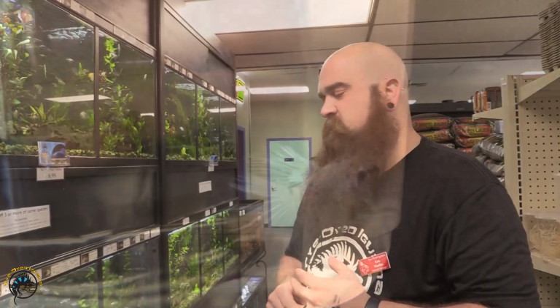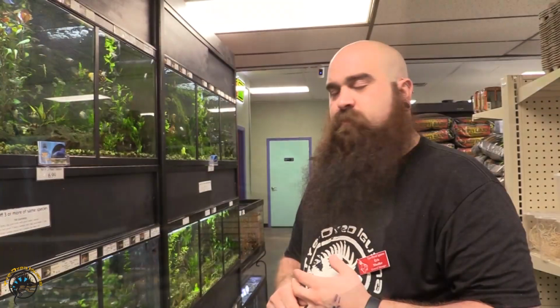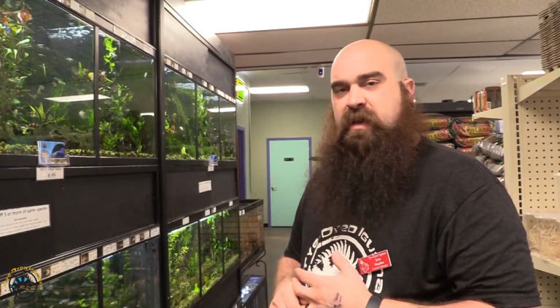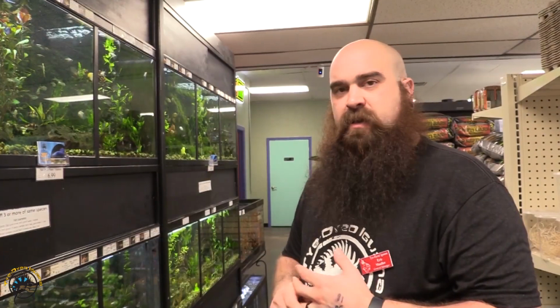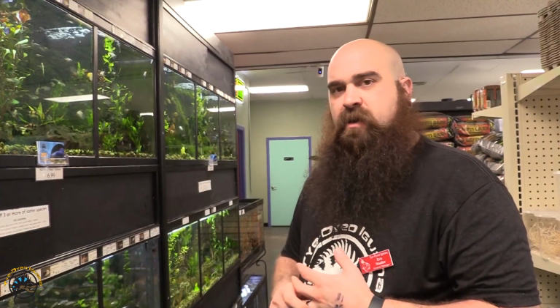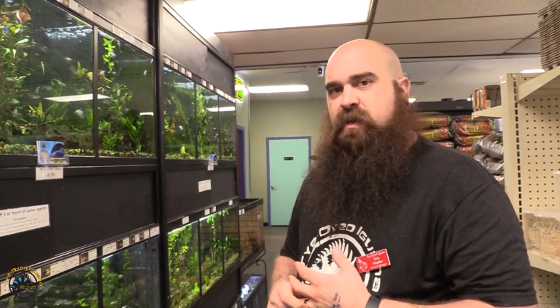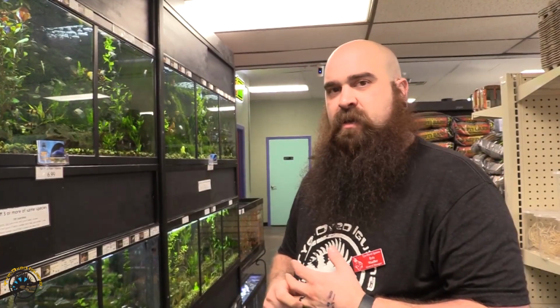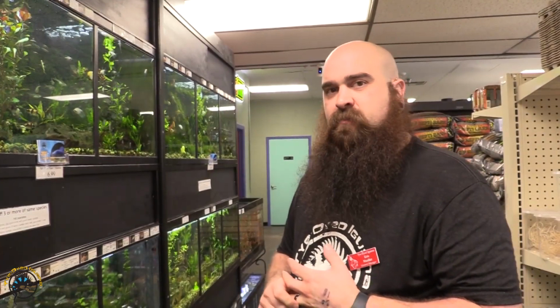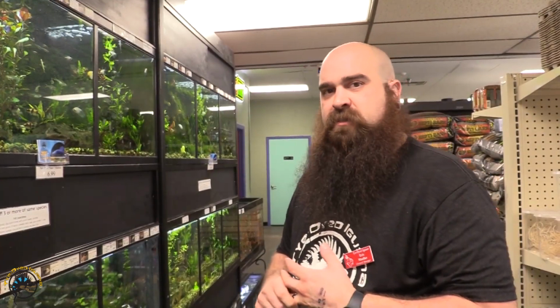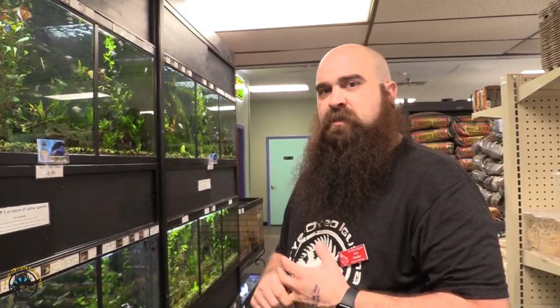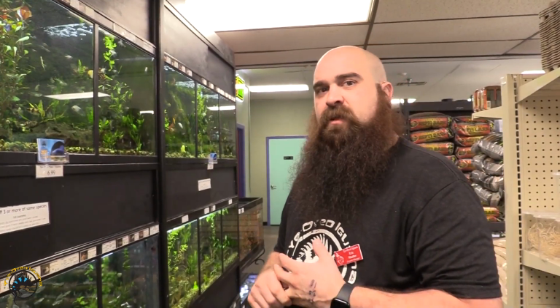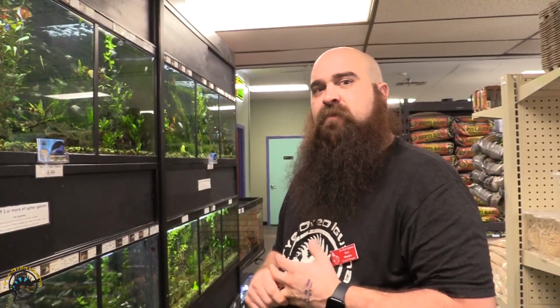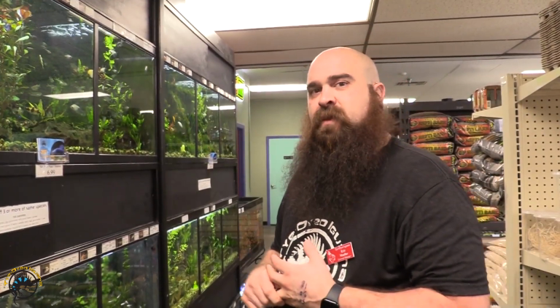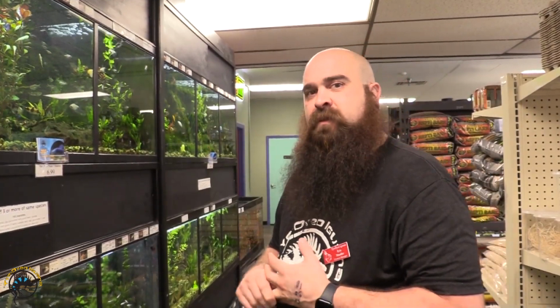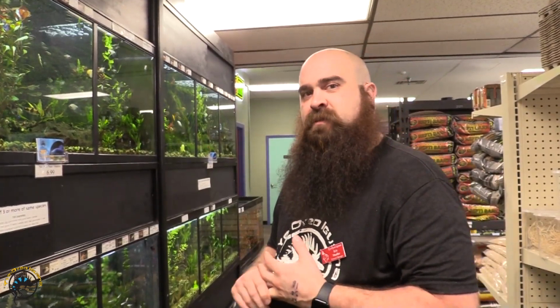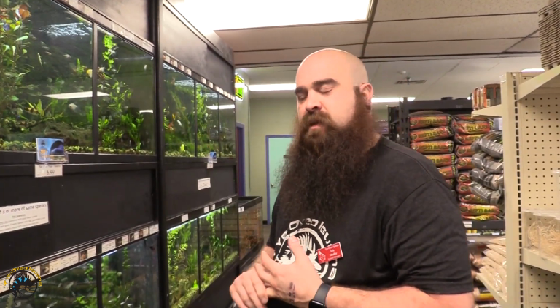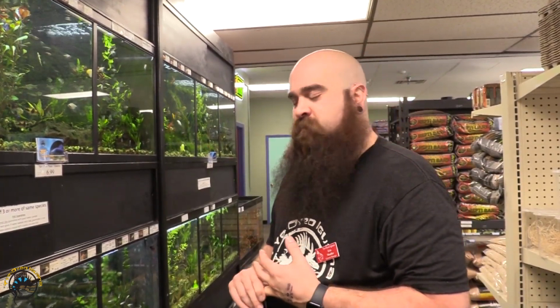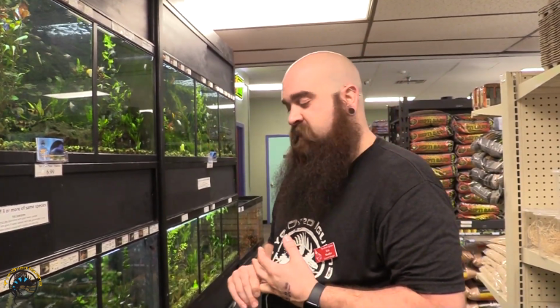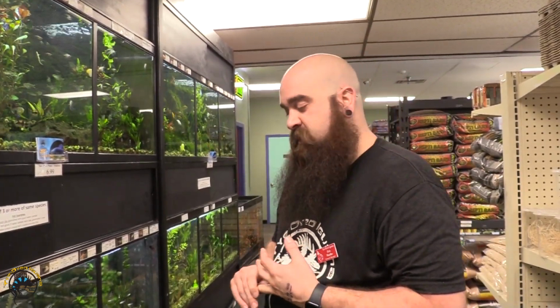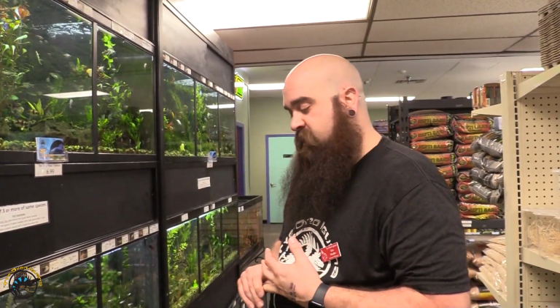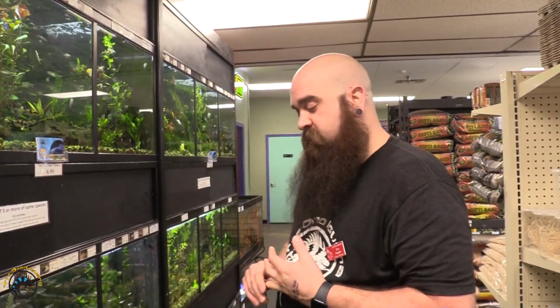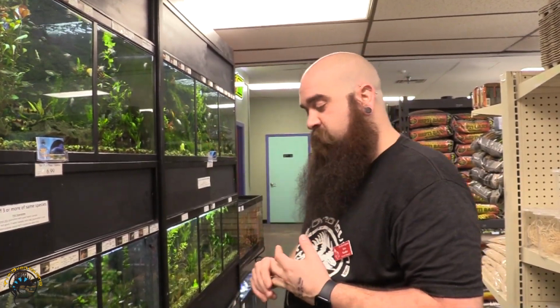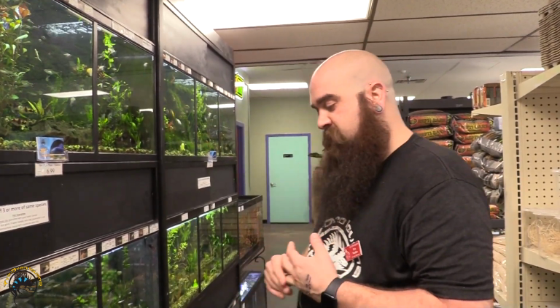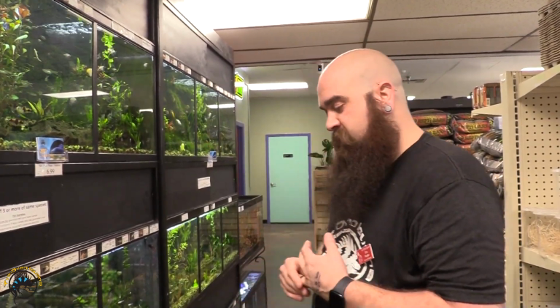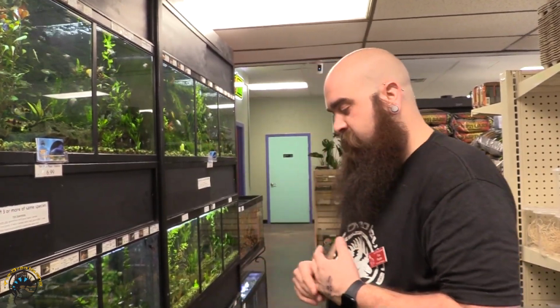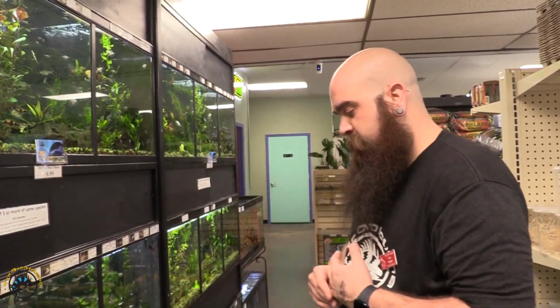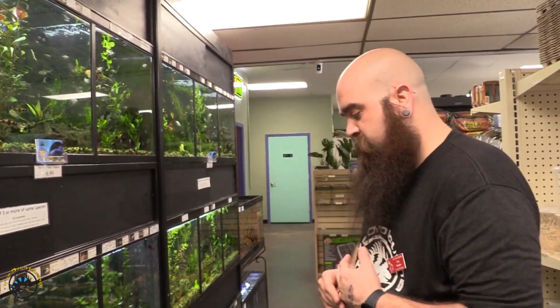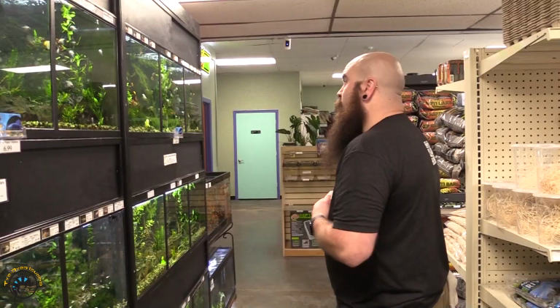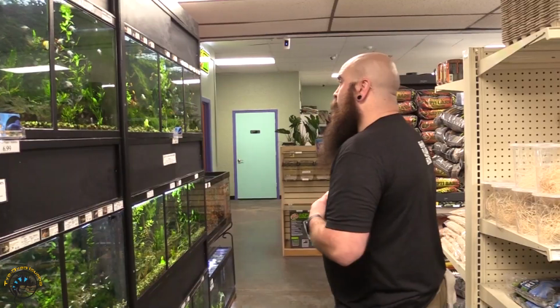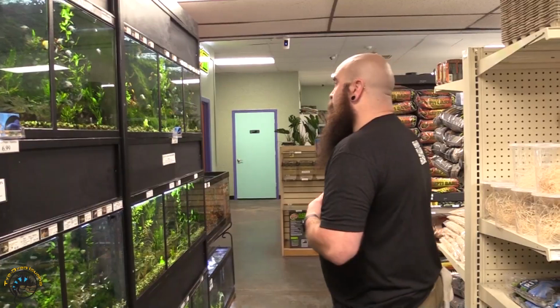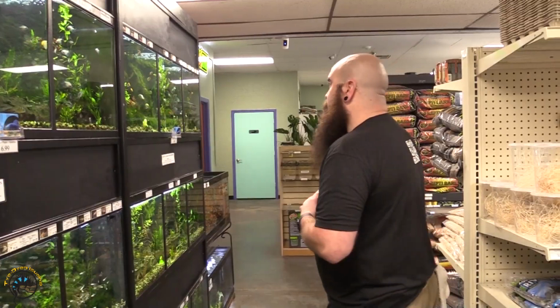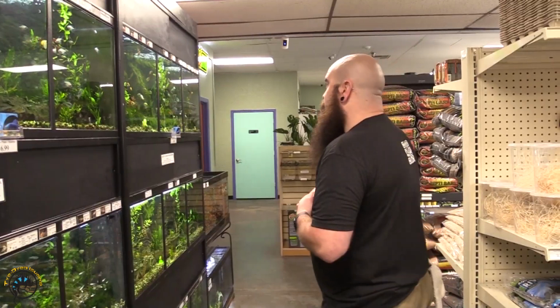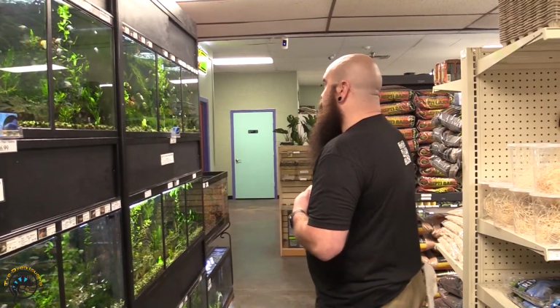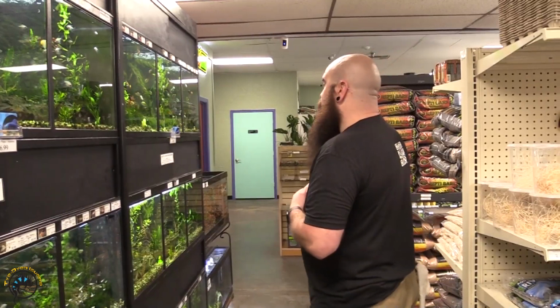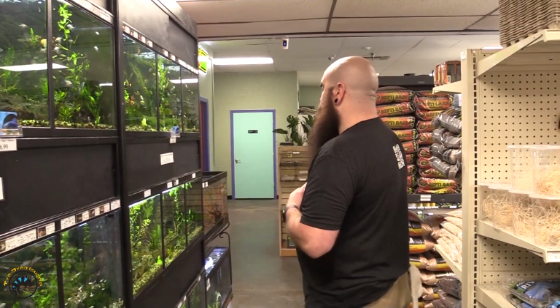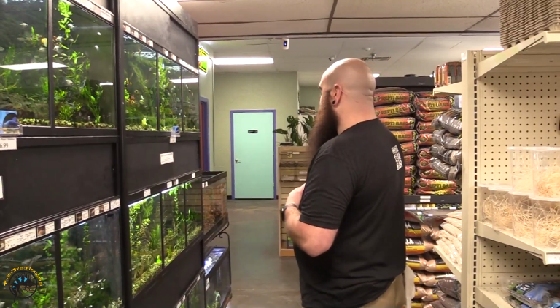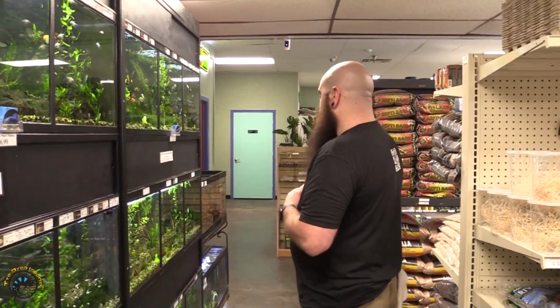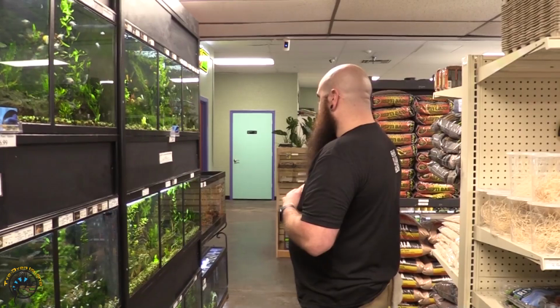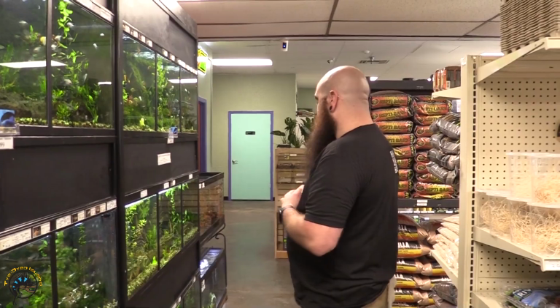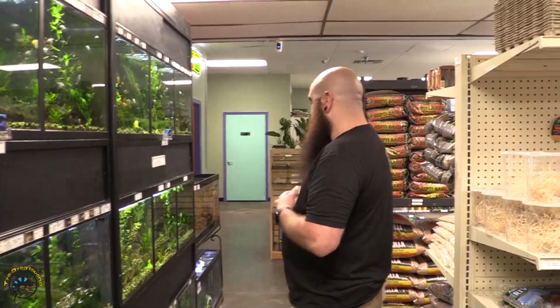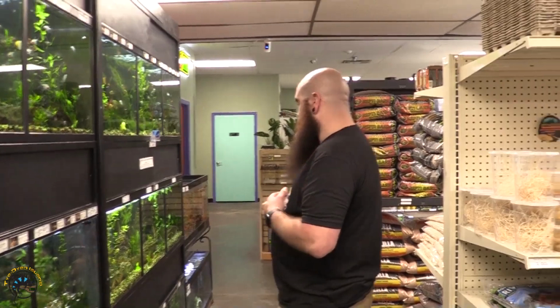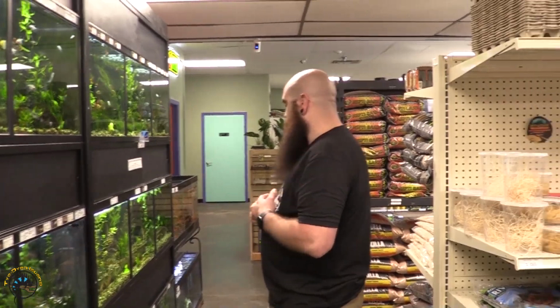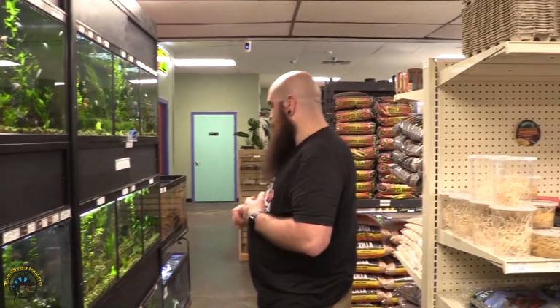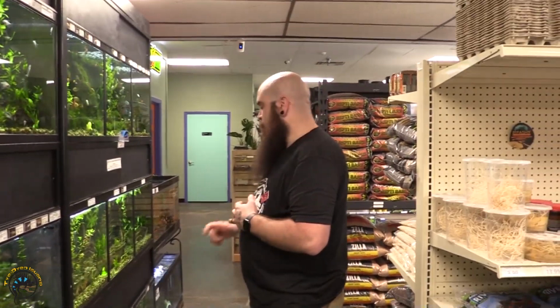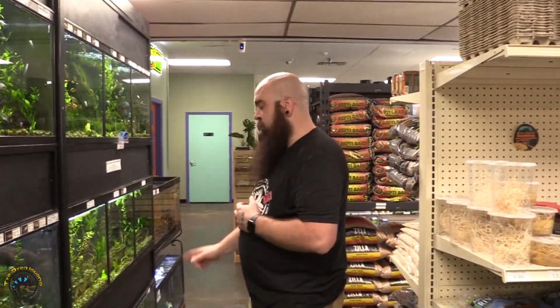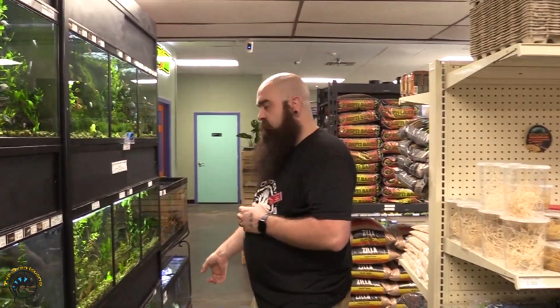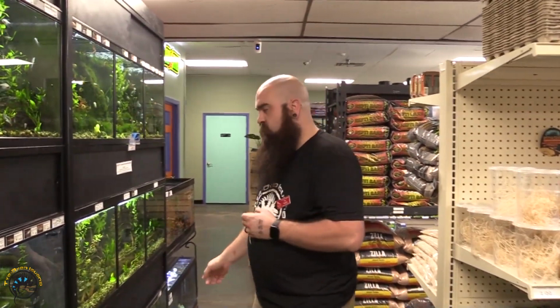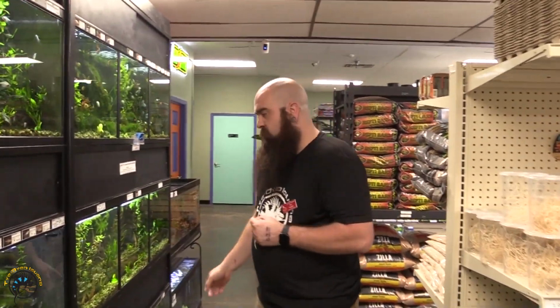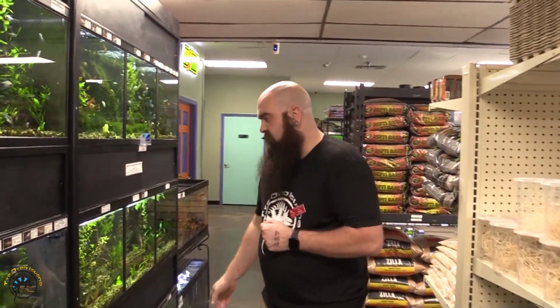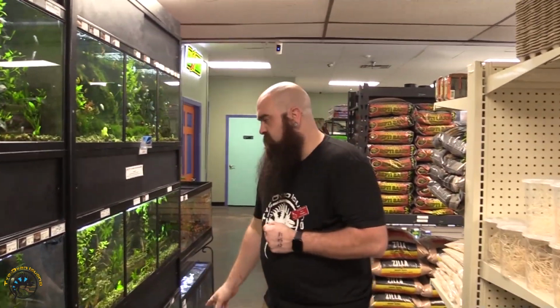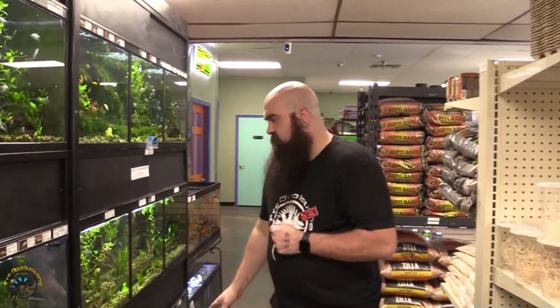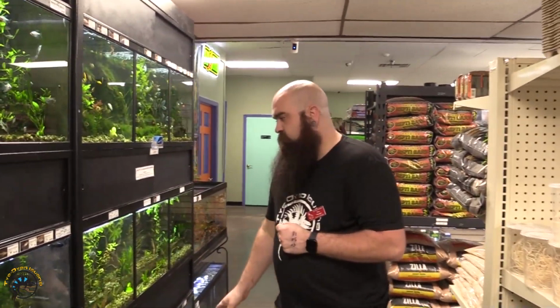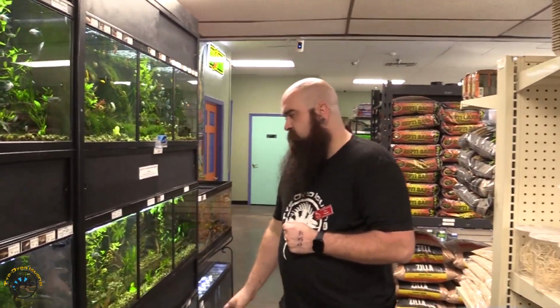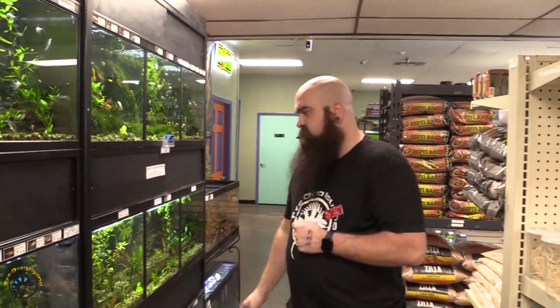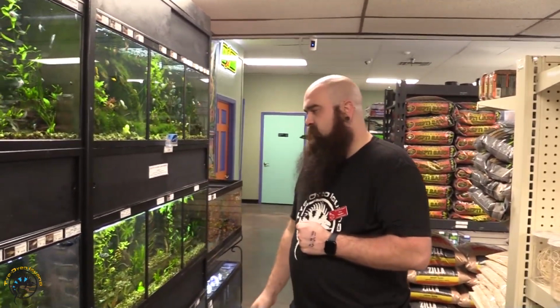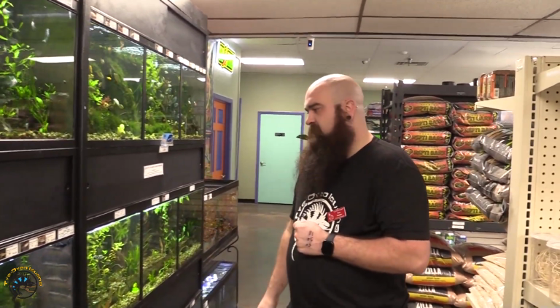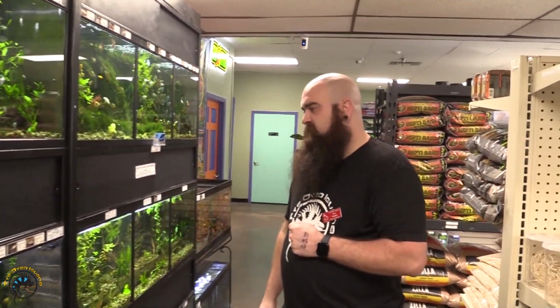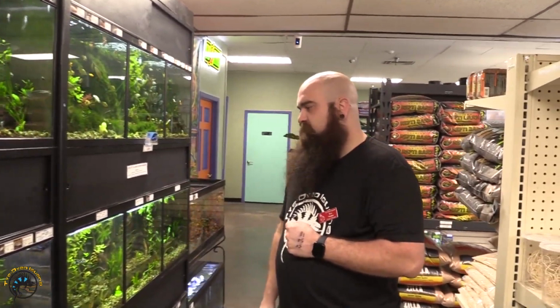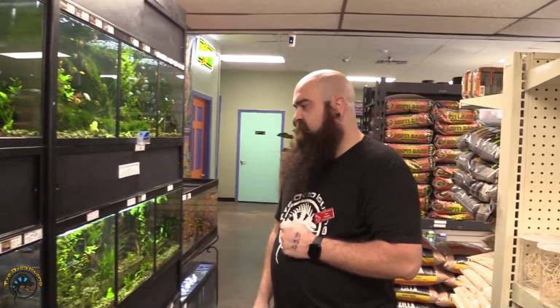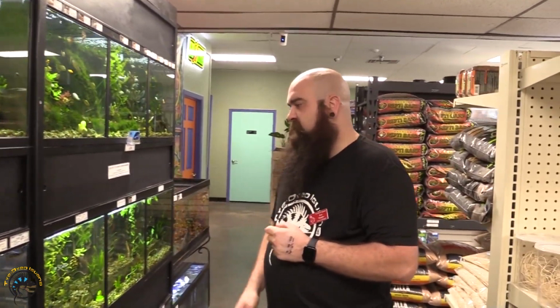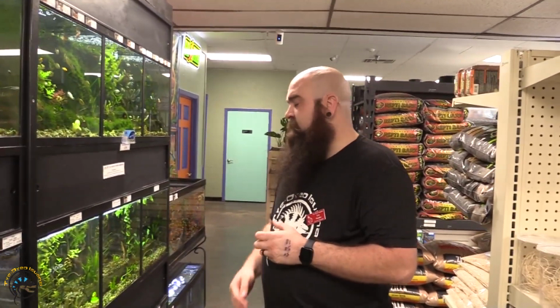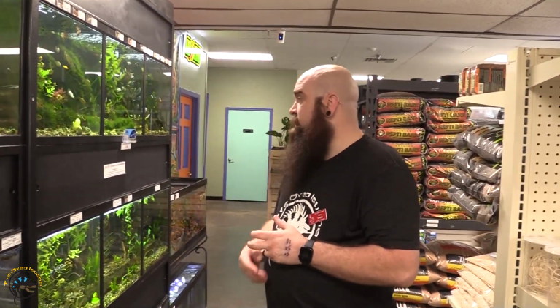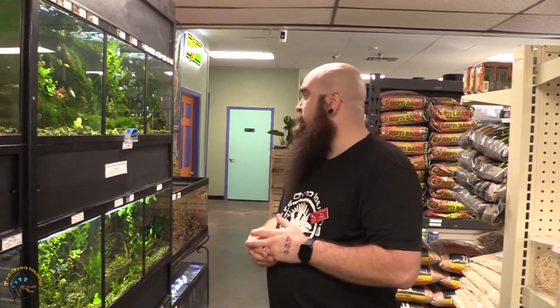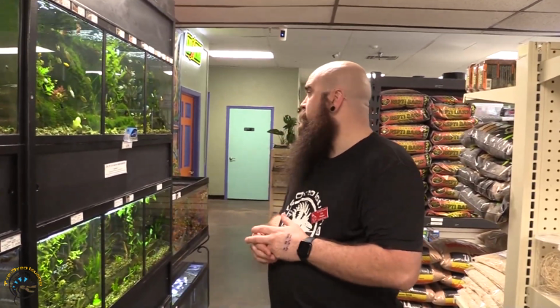I'm still debating on getting one — I finally set my tank back up. We did get in some more electric blue jack Dempseys as well.